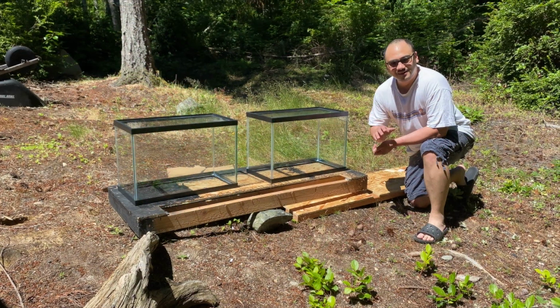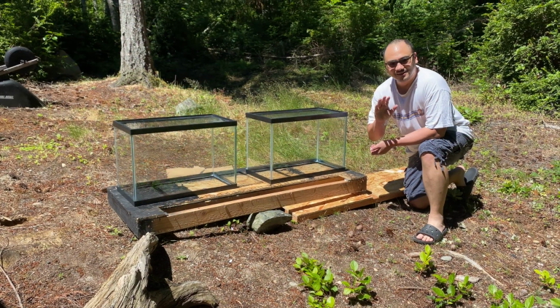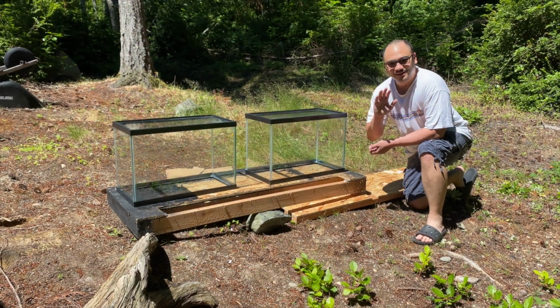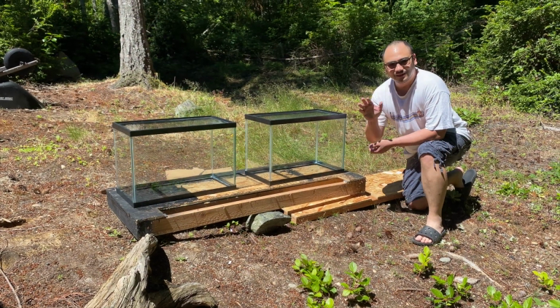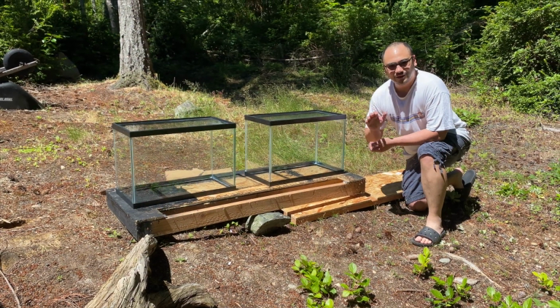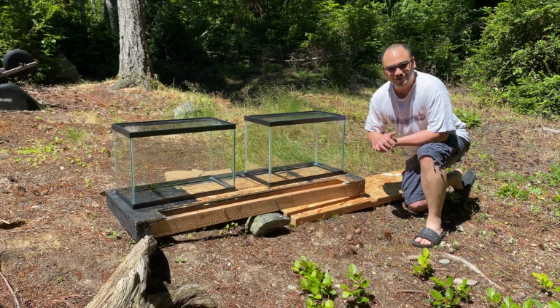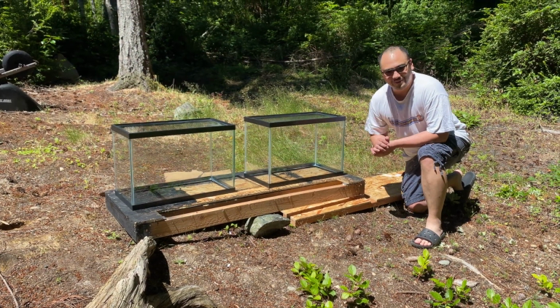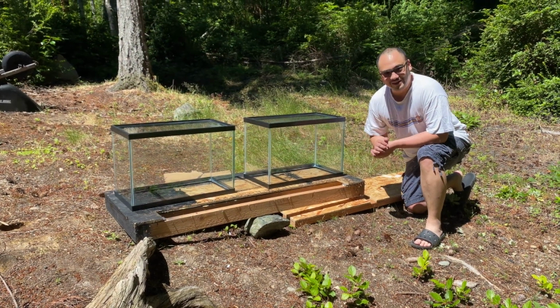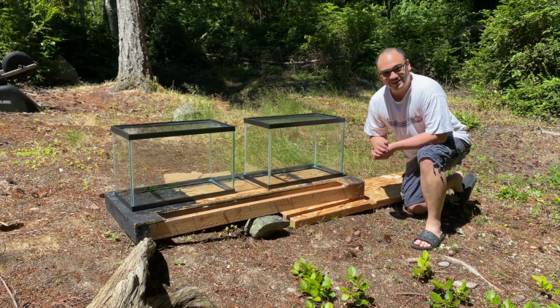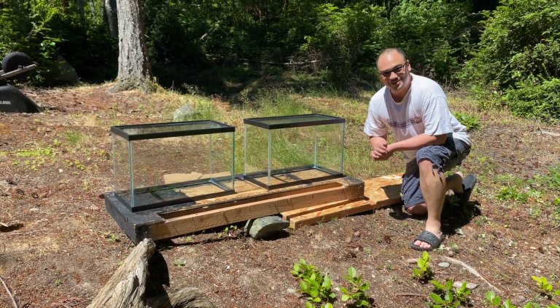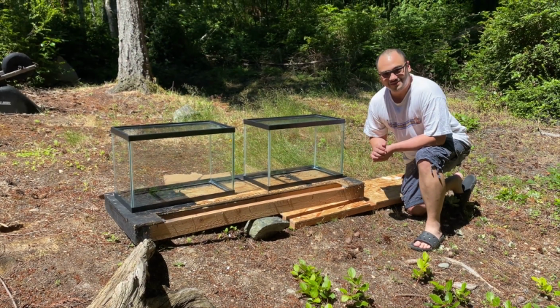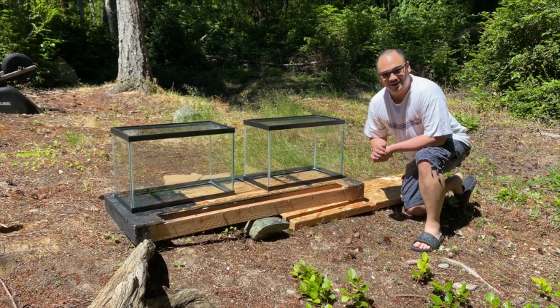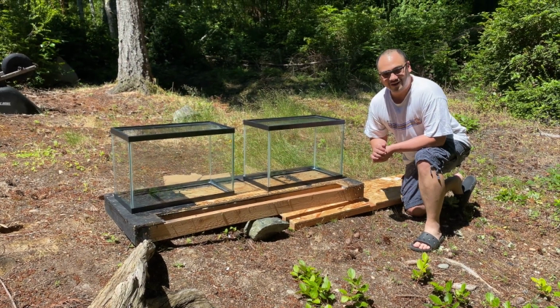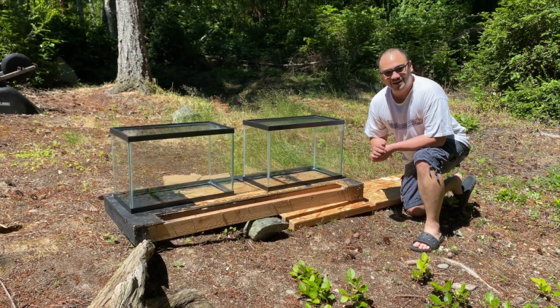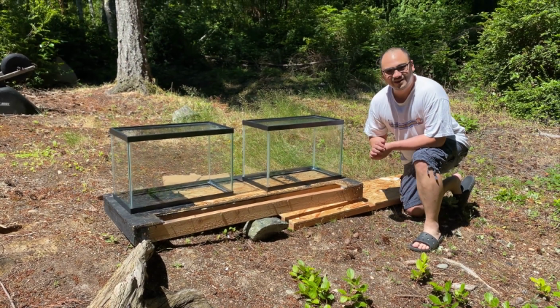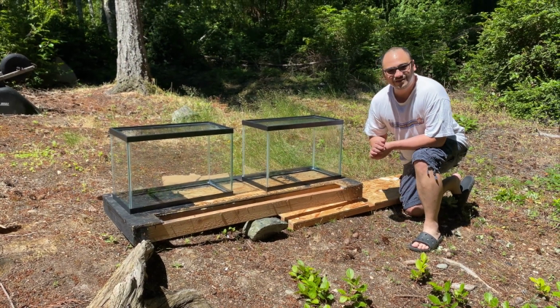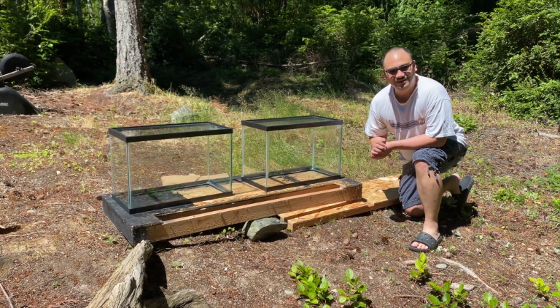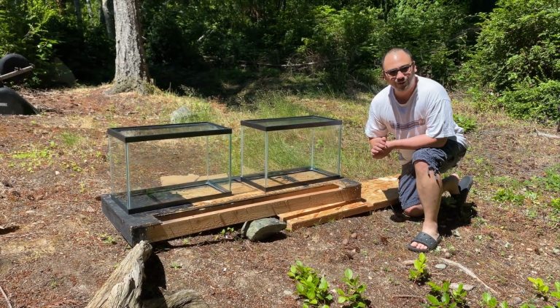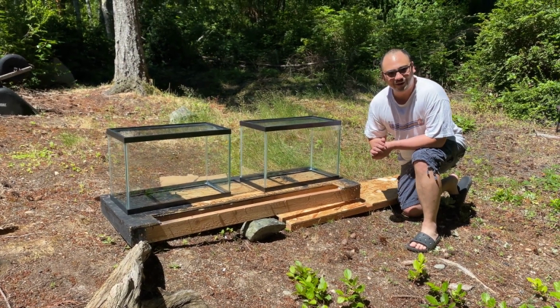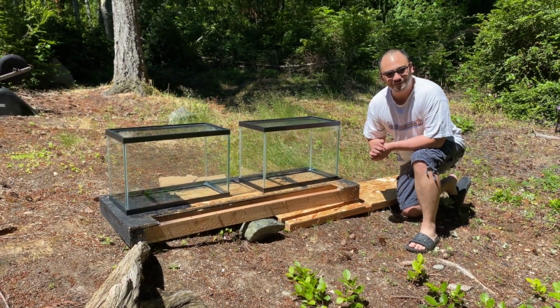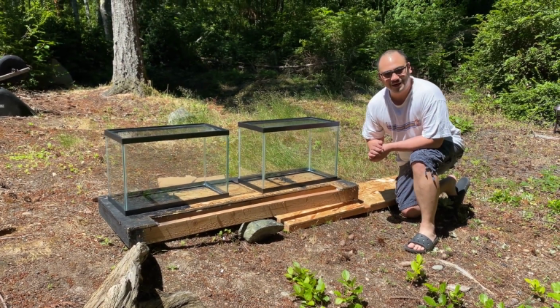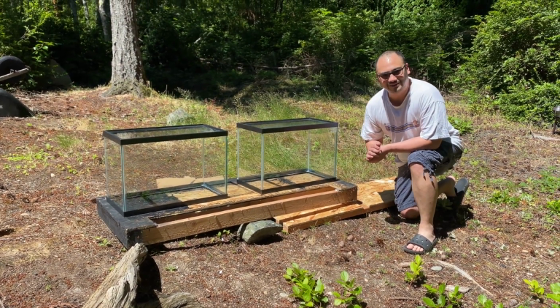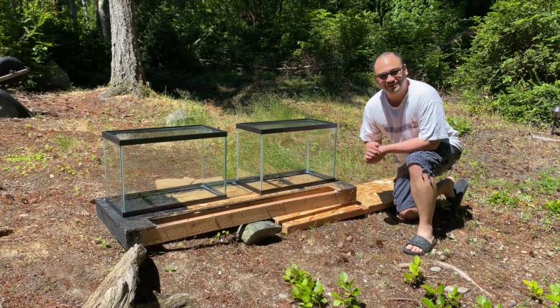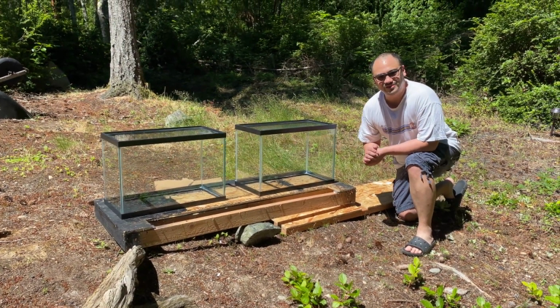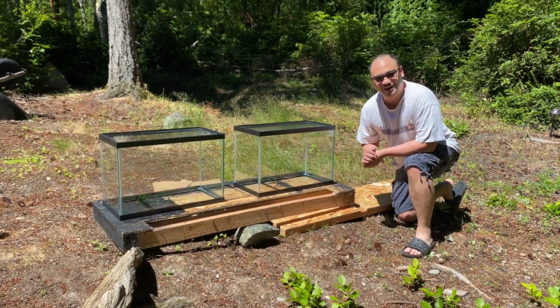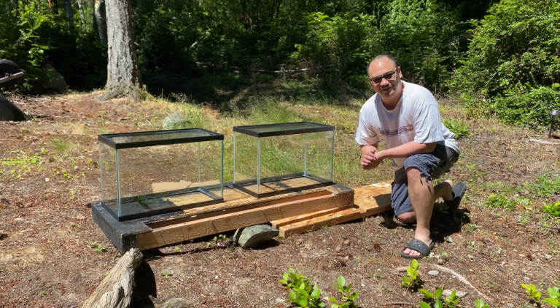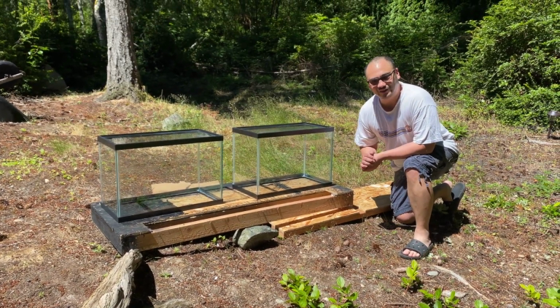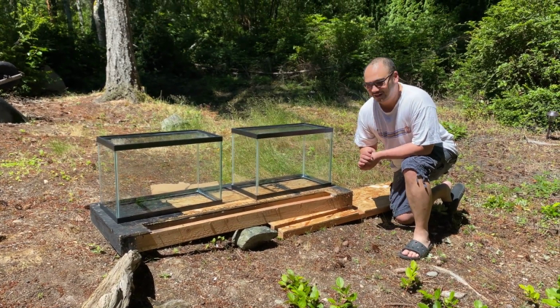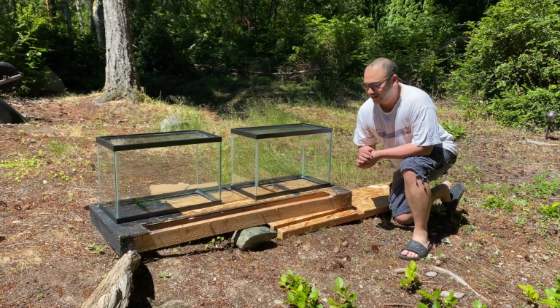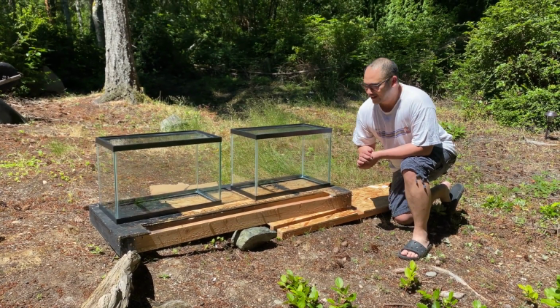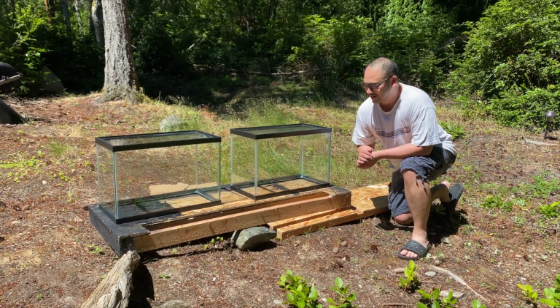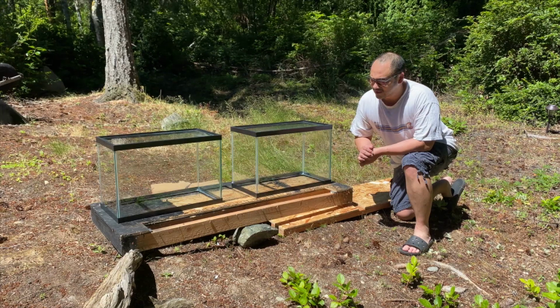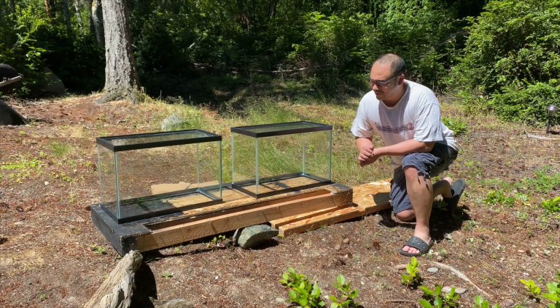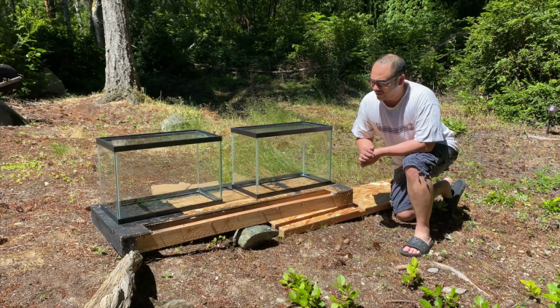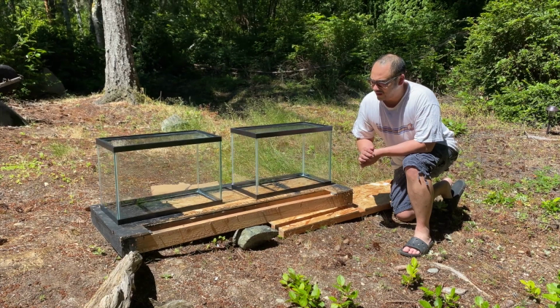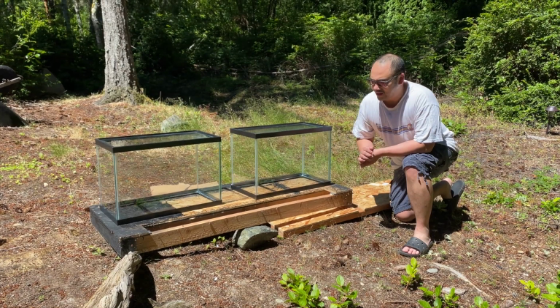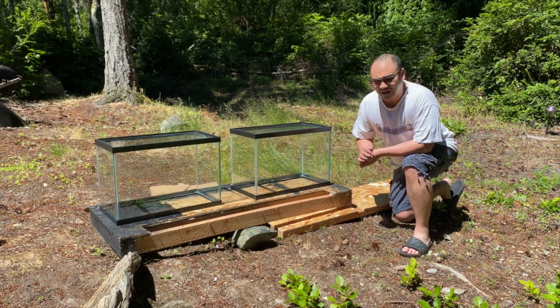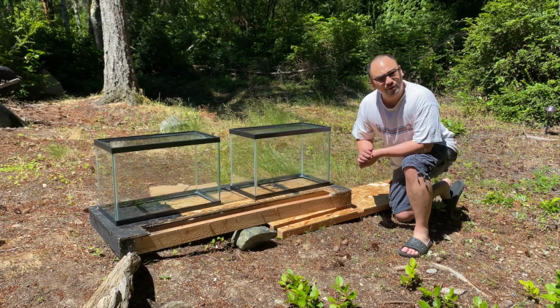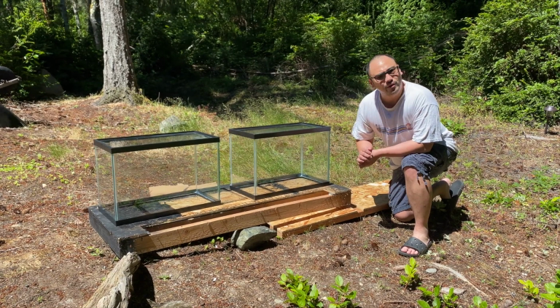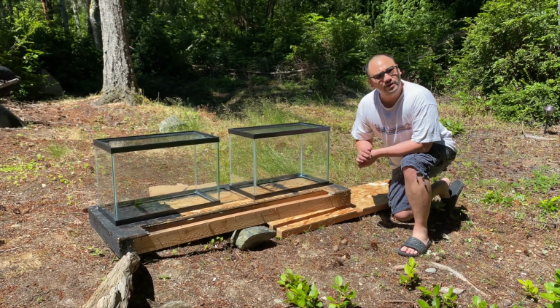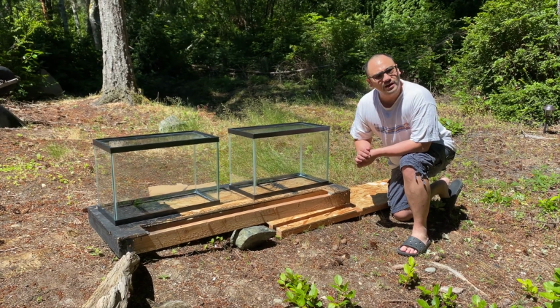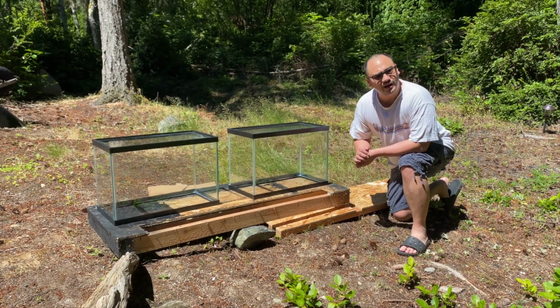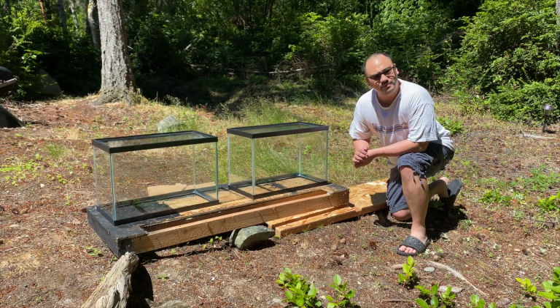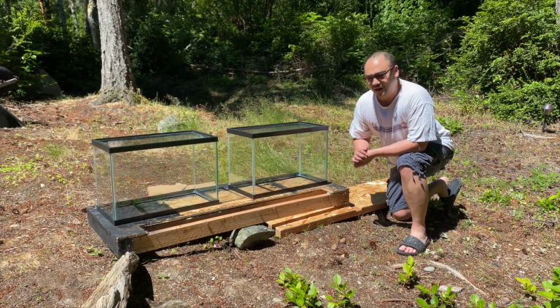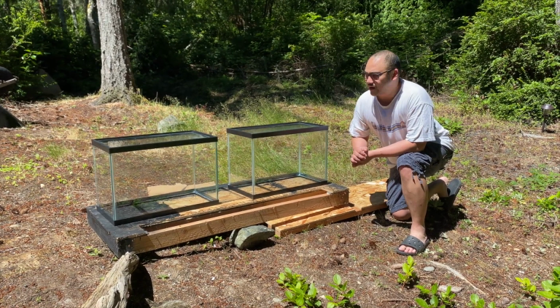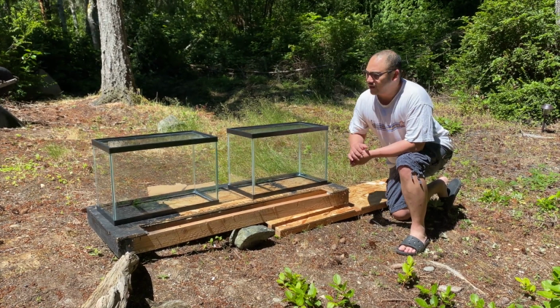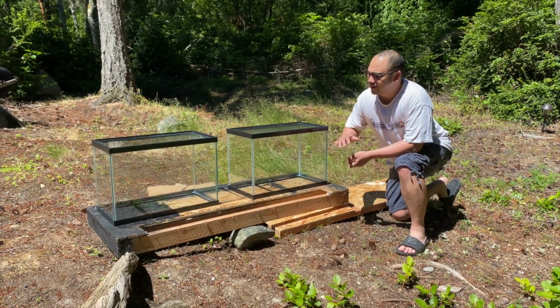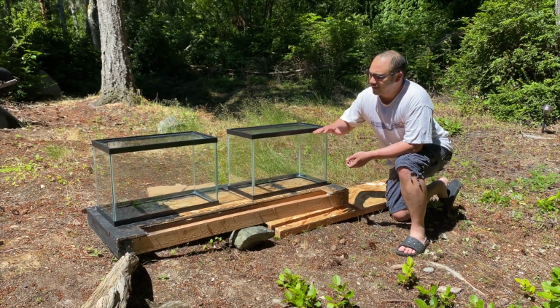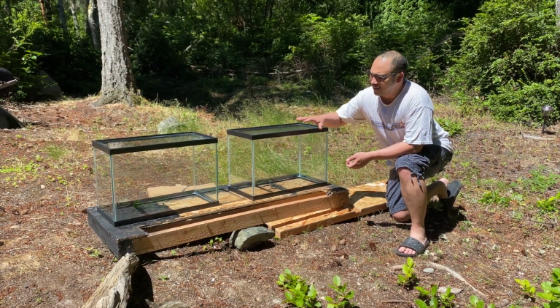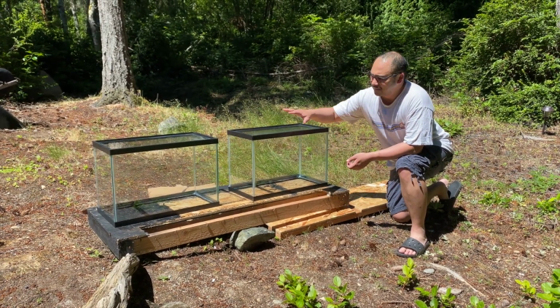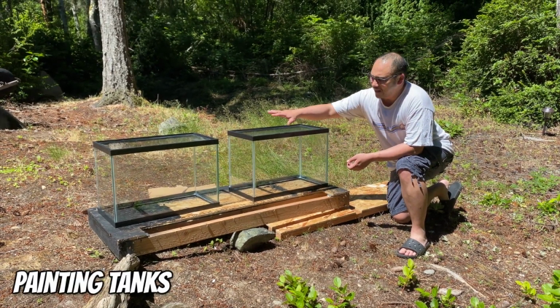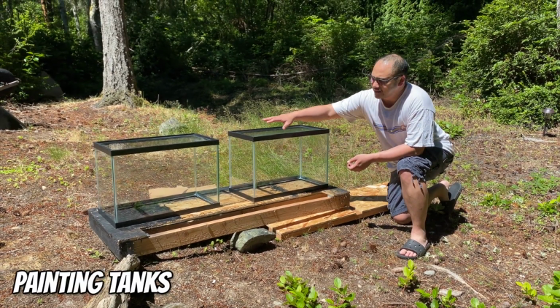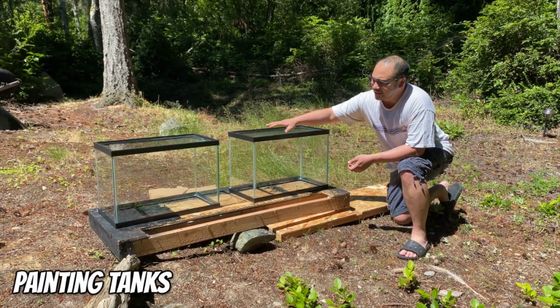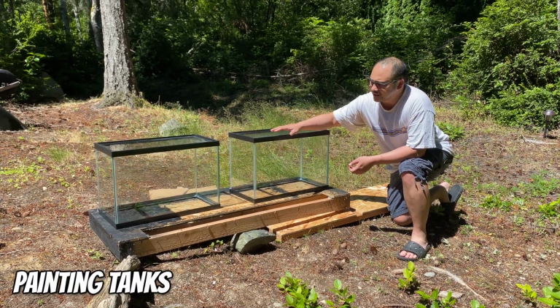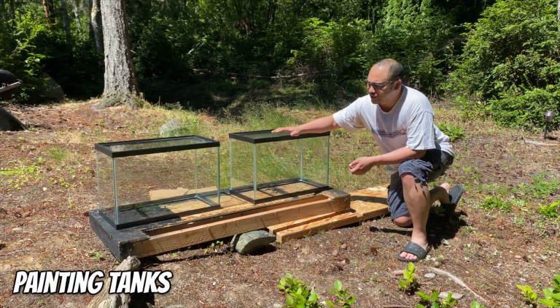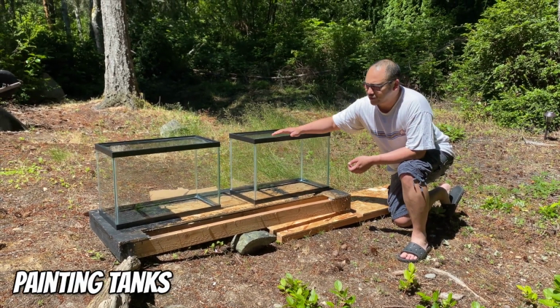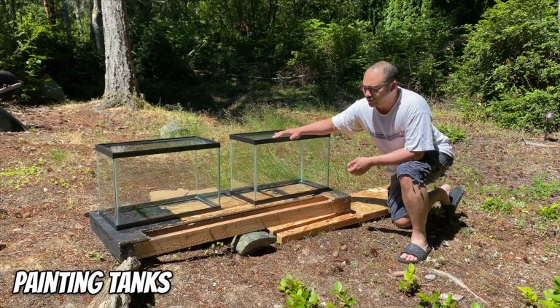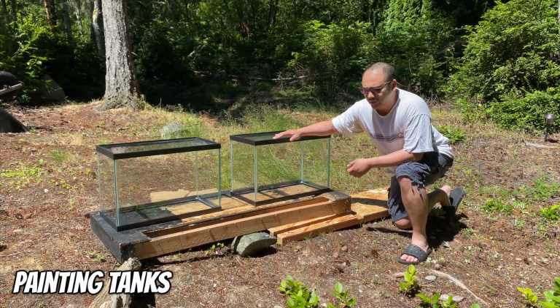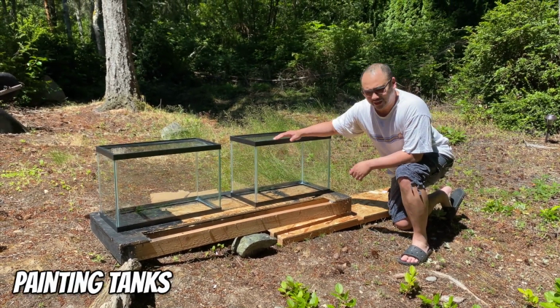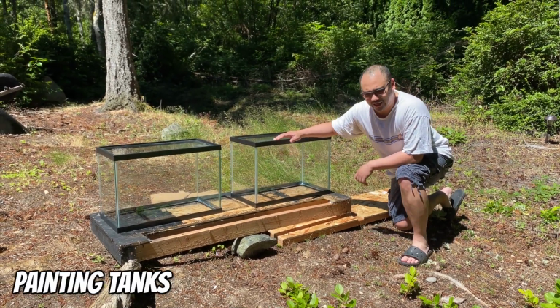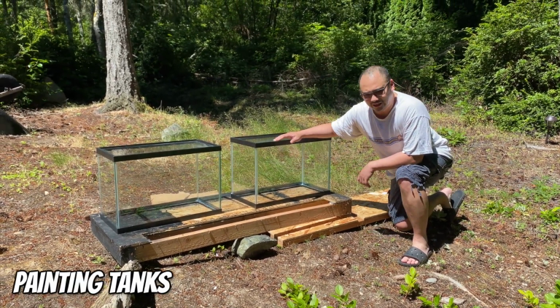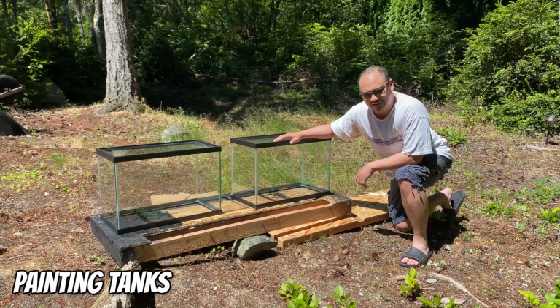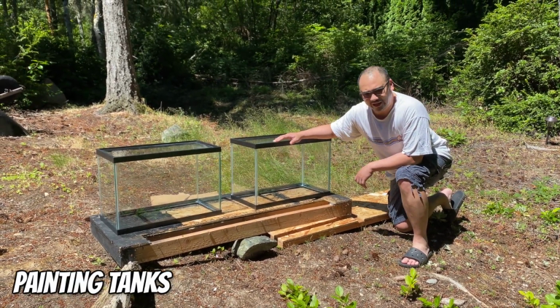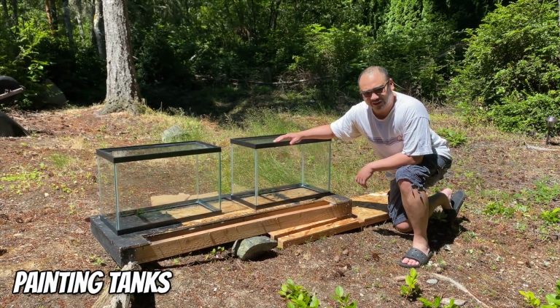Hello everybody, it's Pierre. Welcome back to the channel. So I thought I would document painting these two 20-gallon tanks.